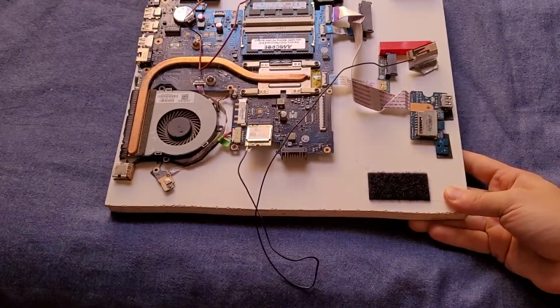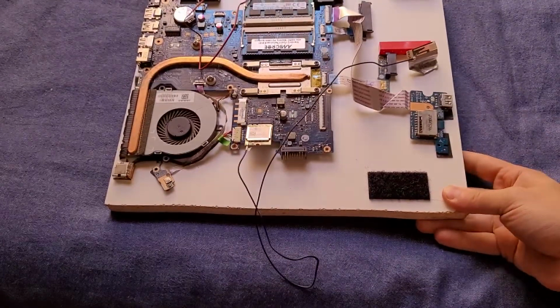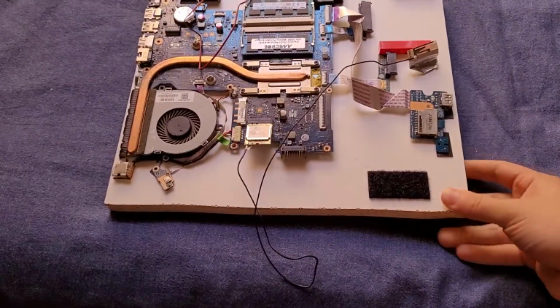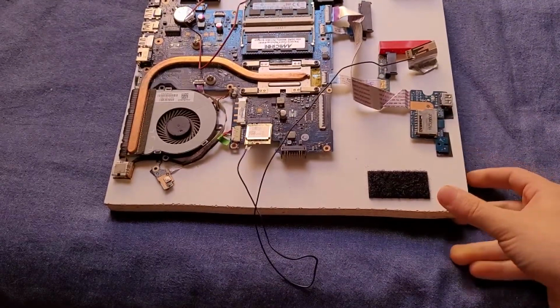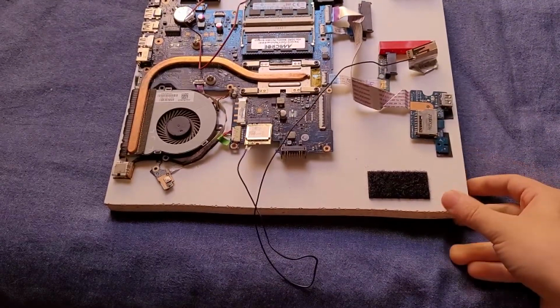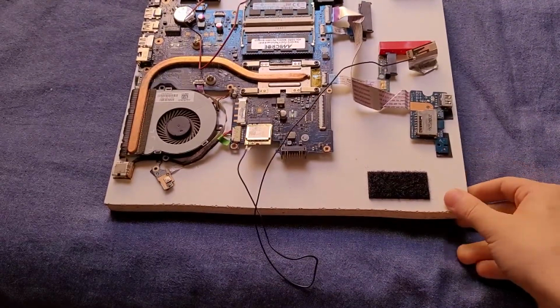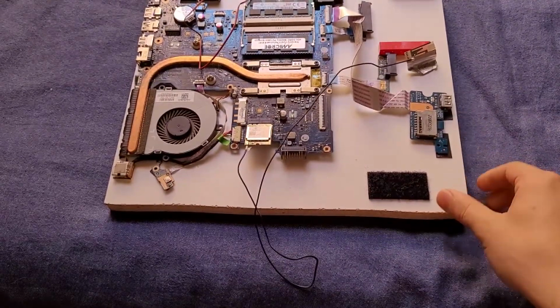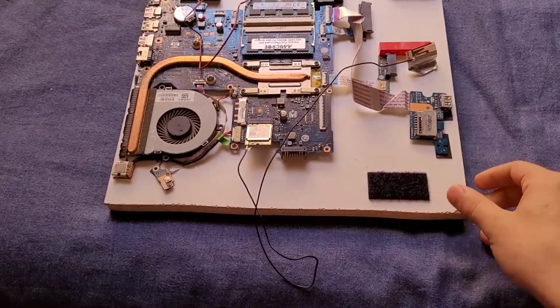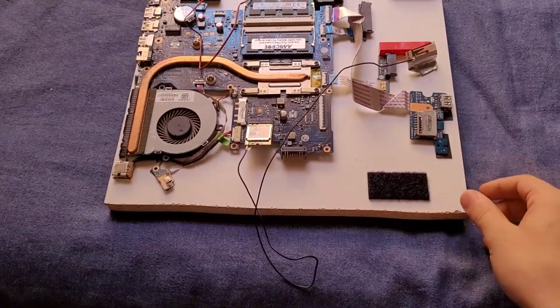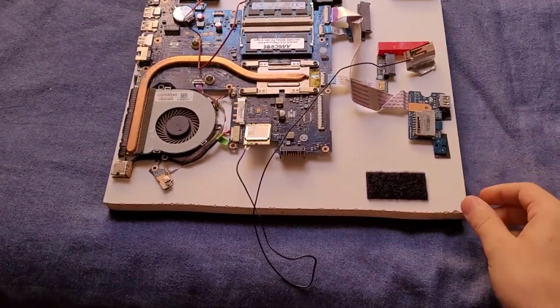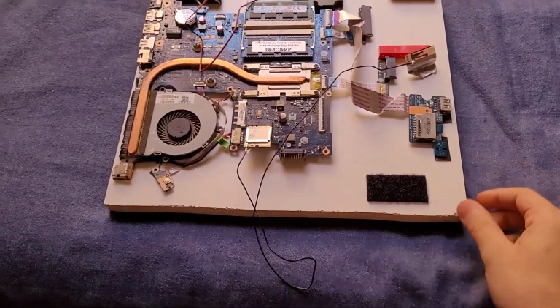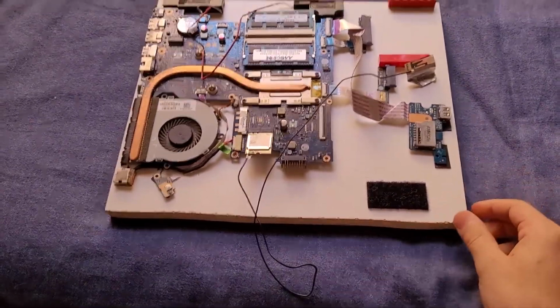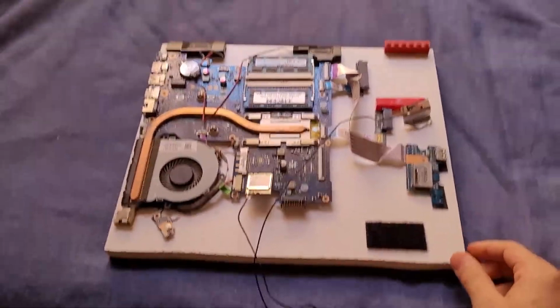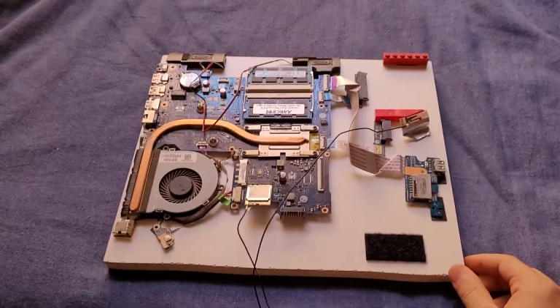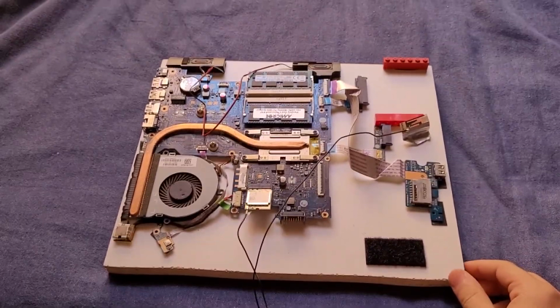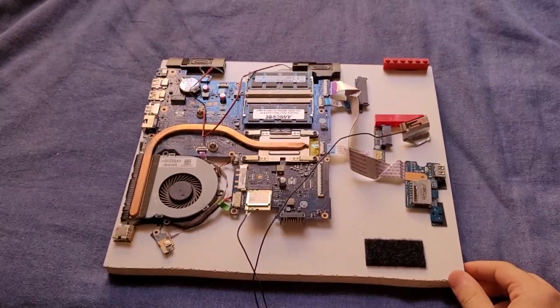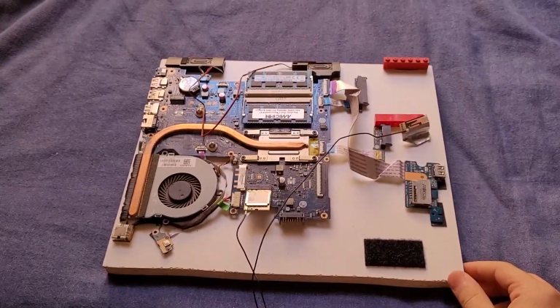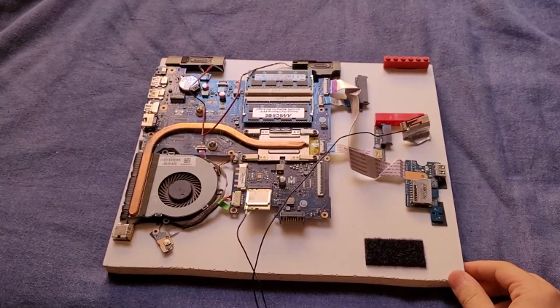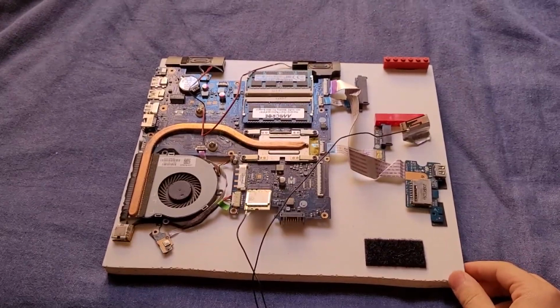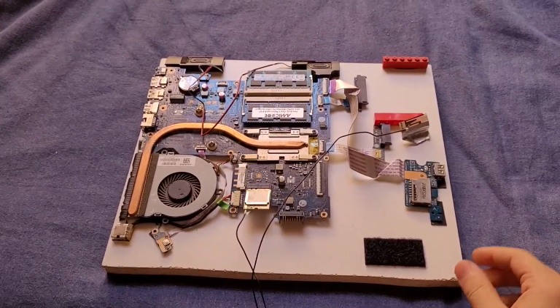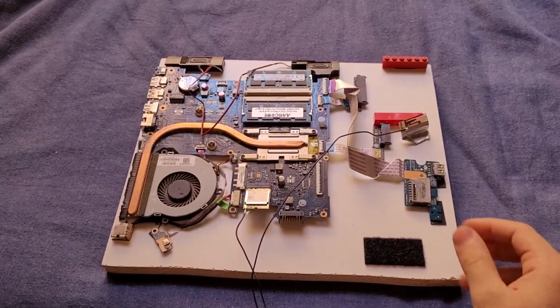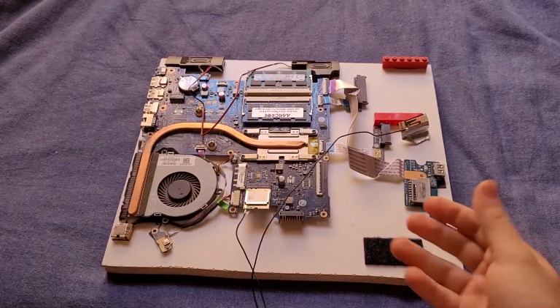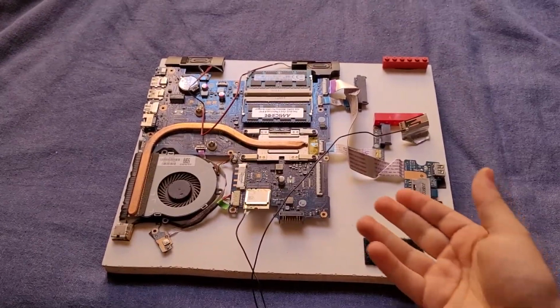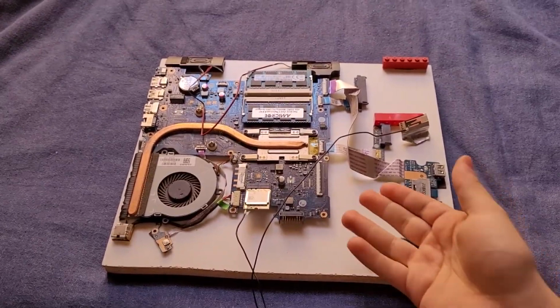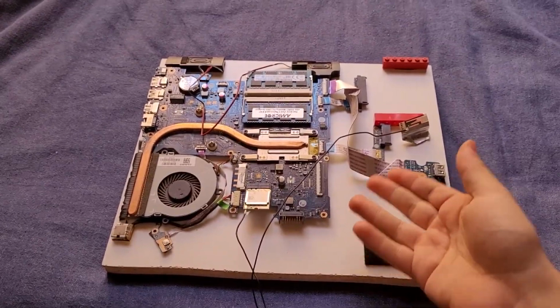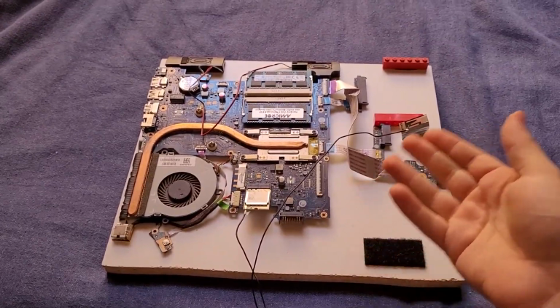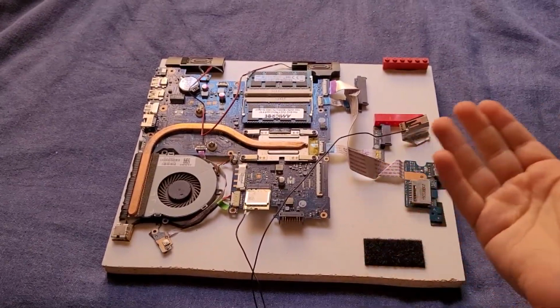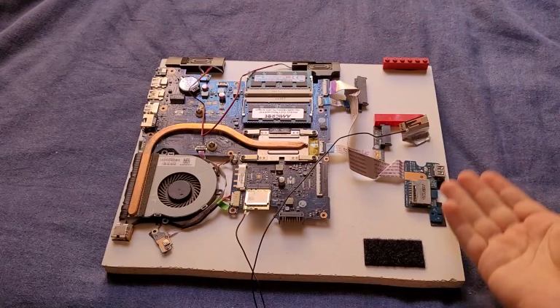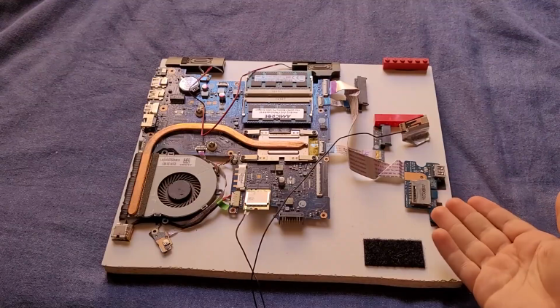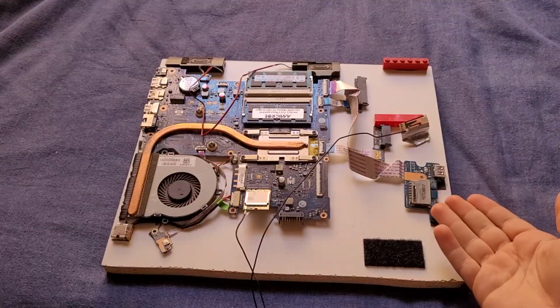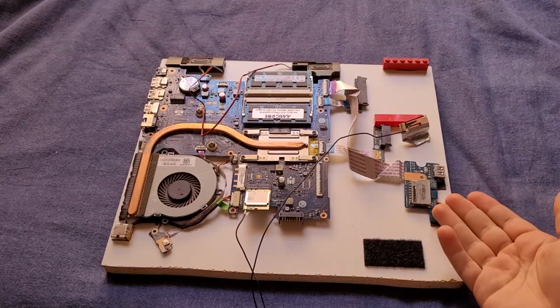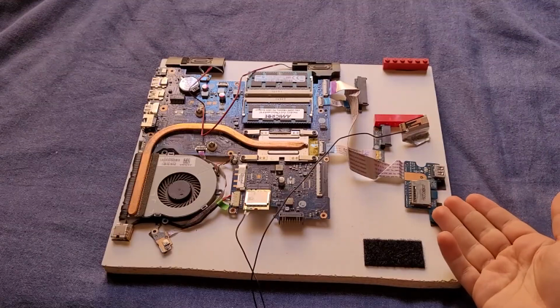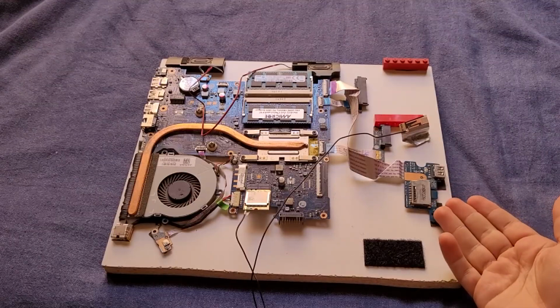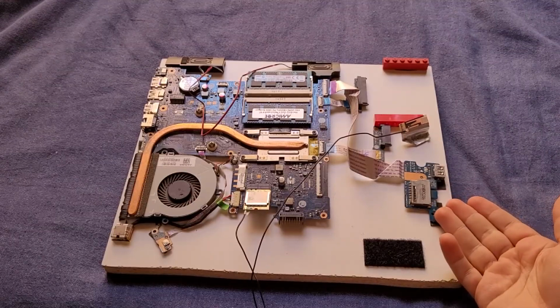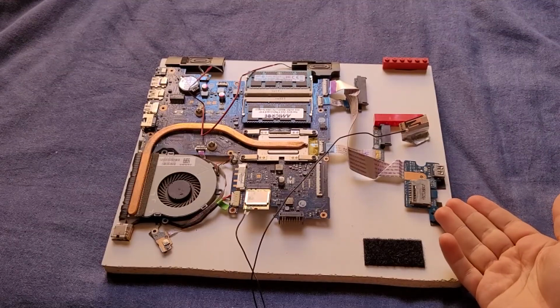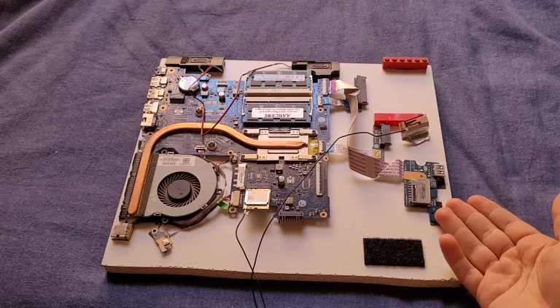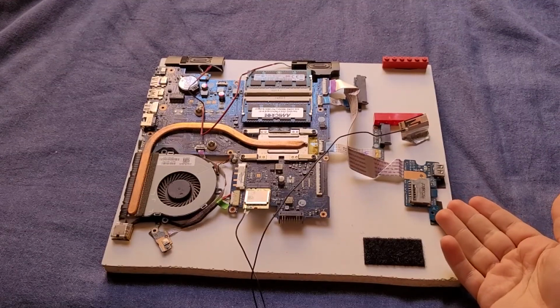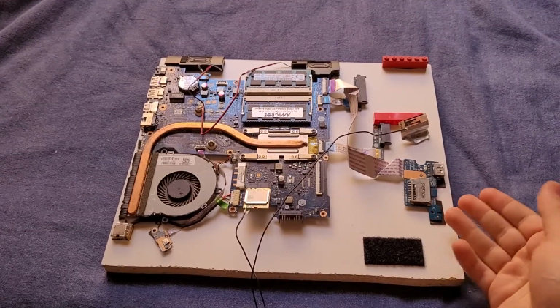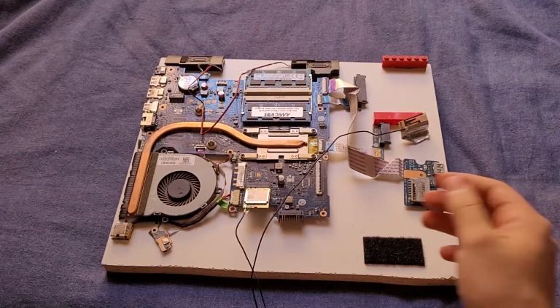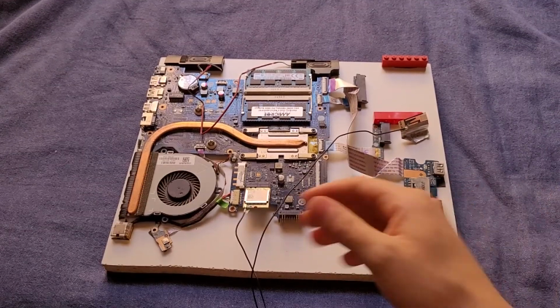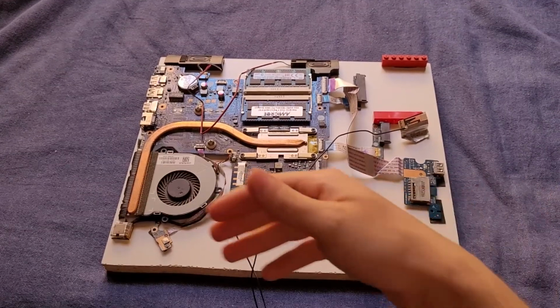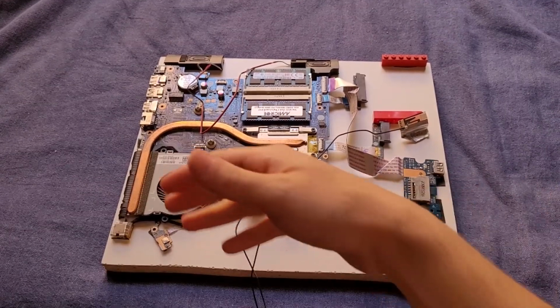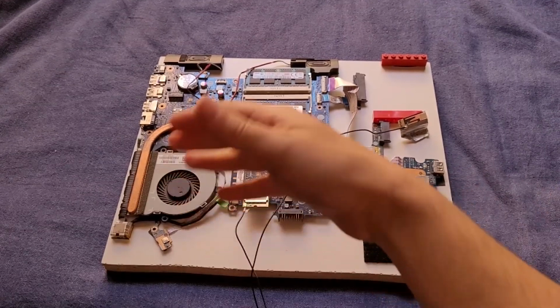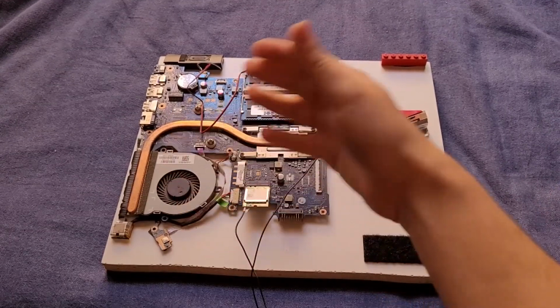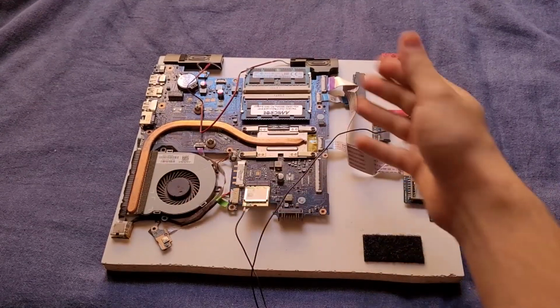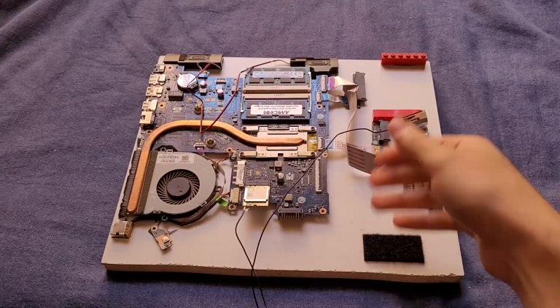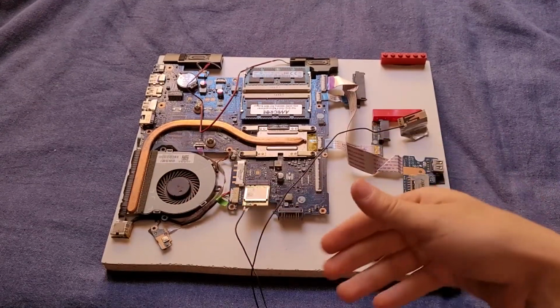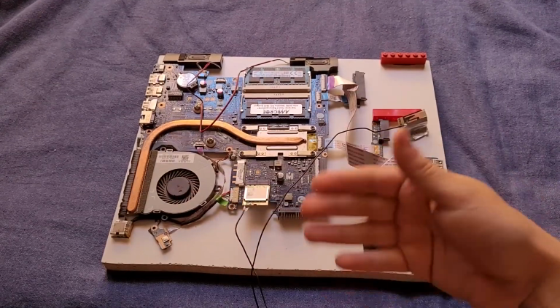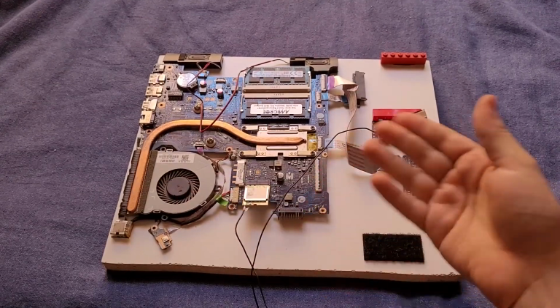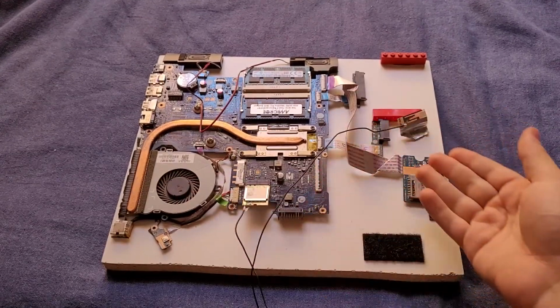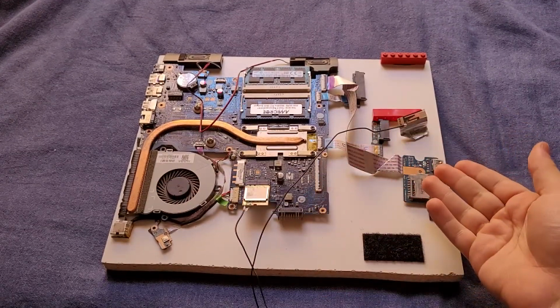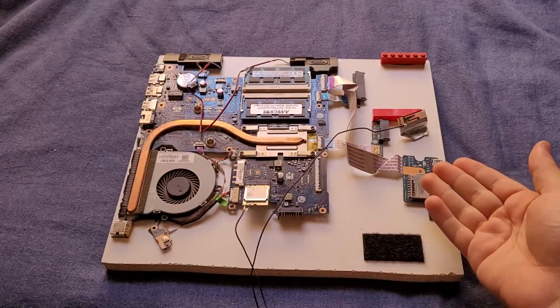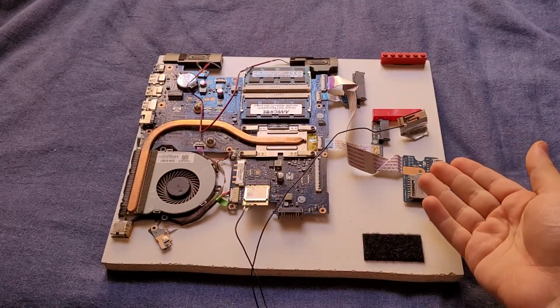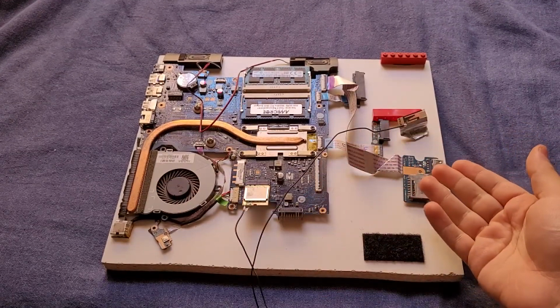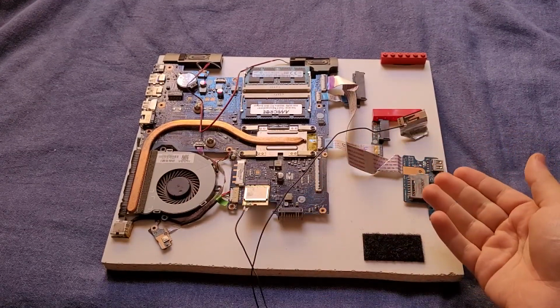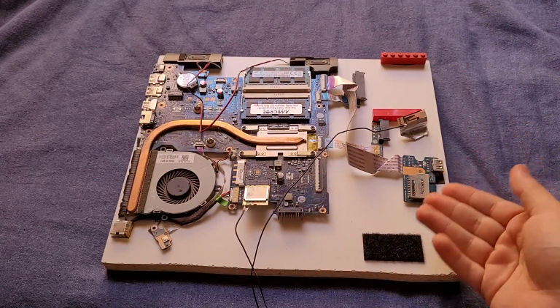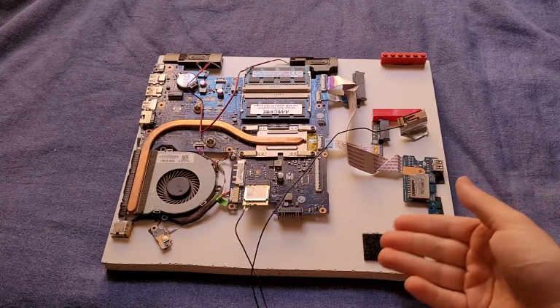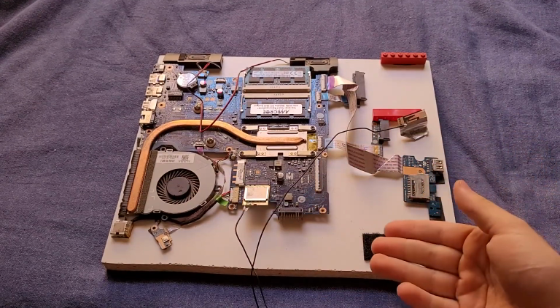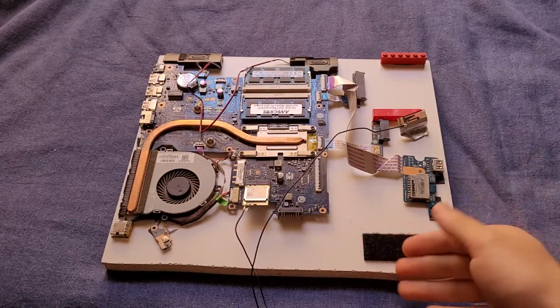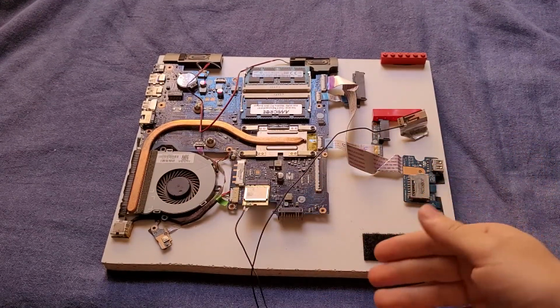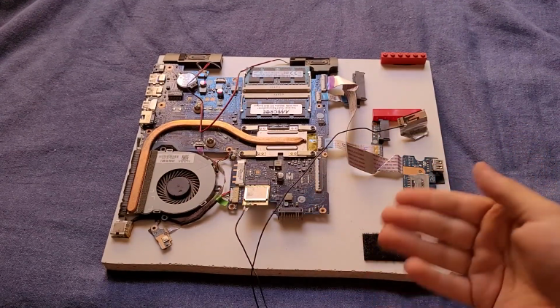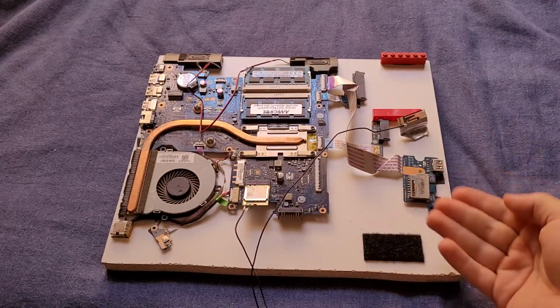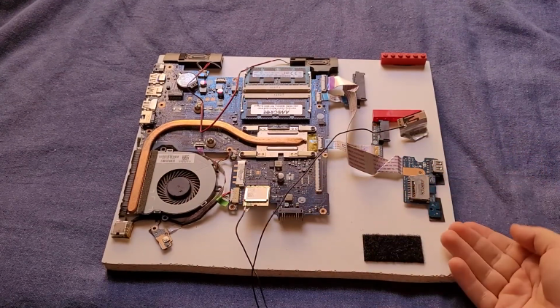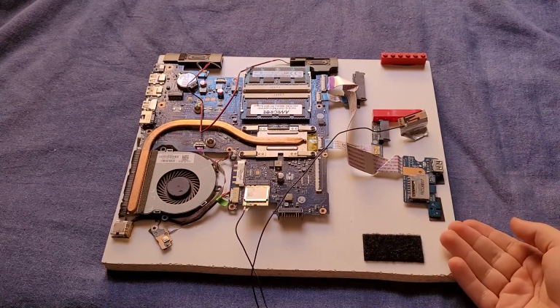What is this? Well, this is one of my older laptops, but with the components all taken out and nailed to a board.